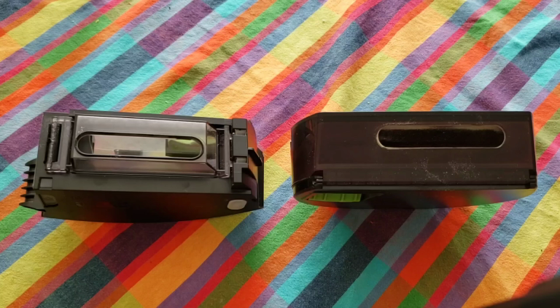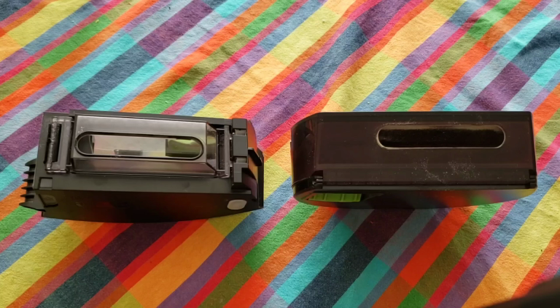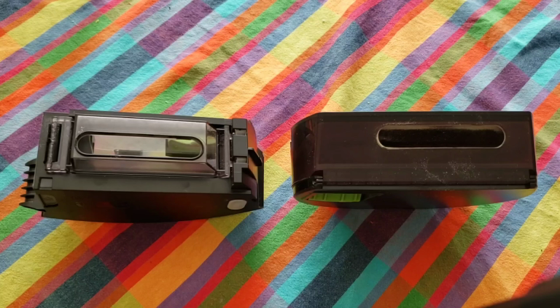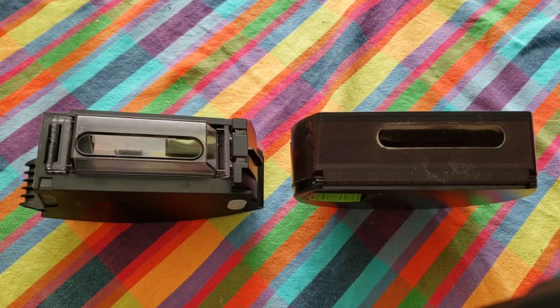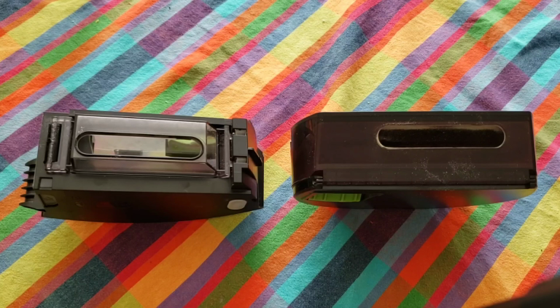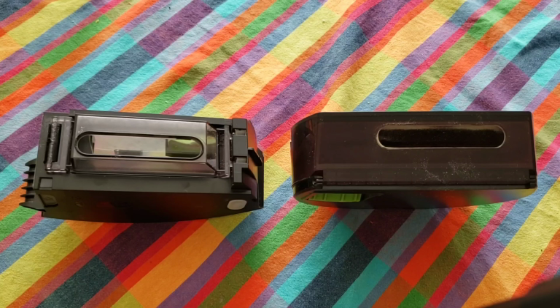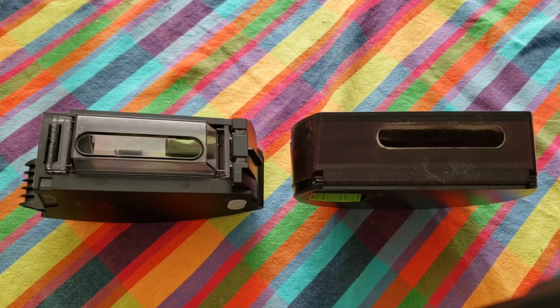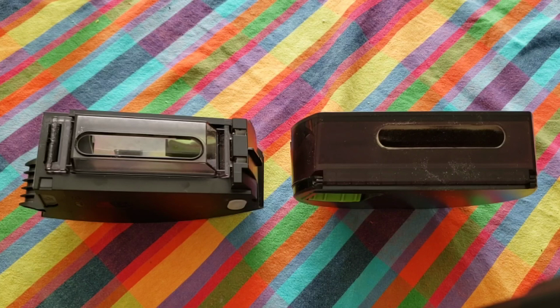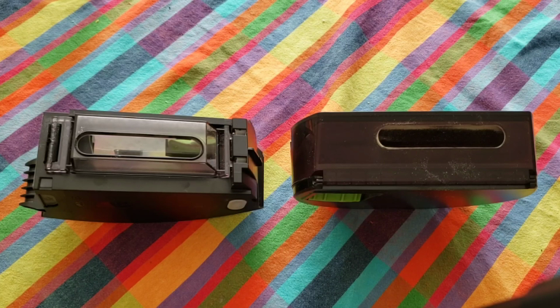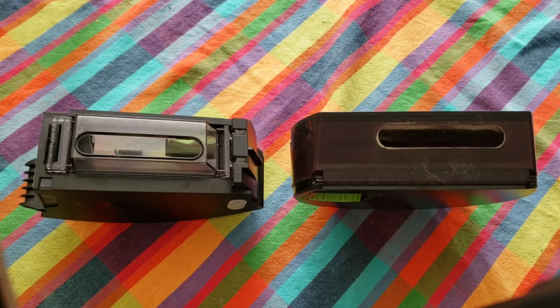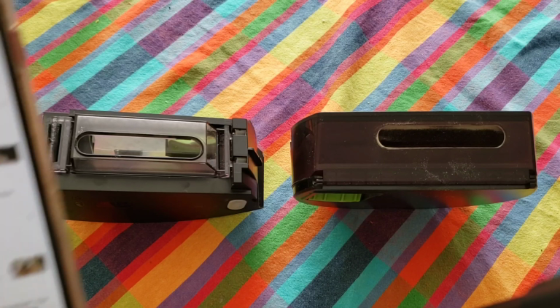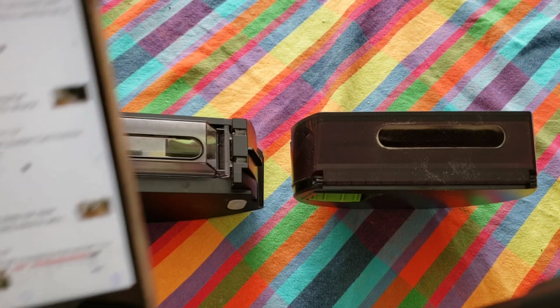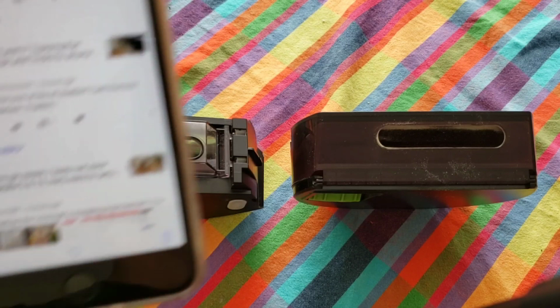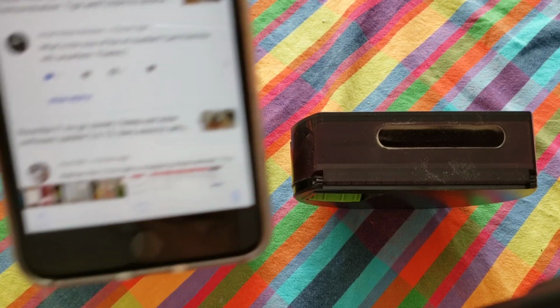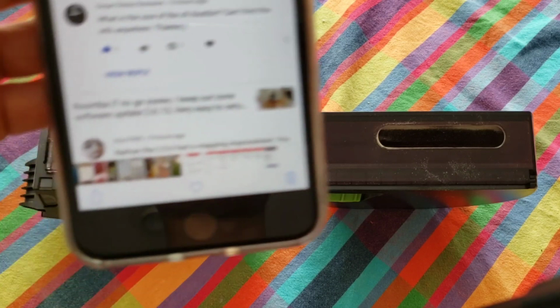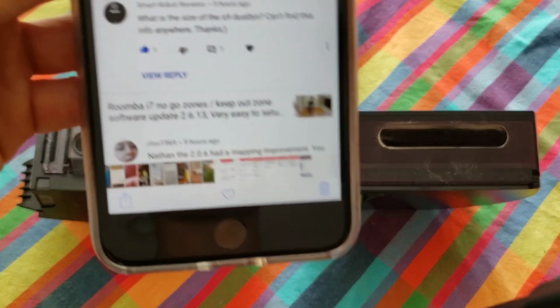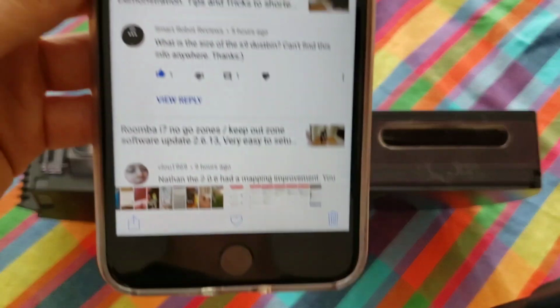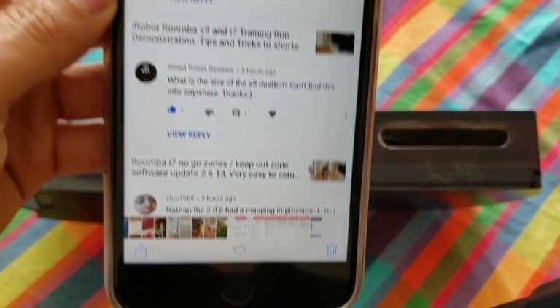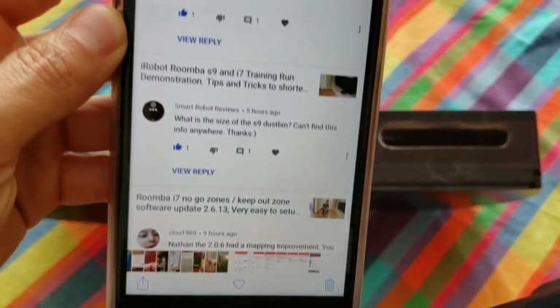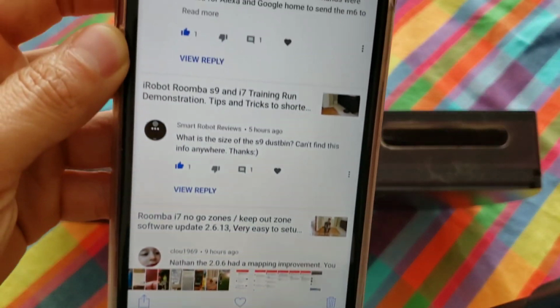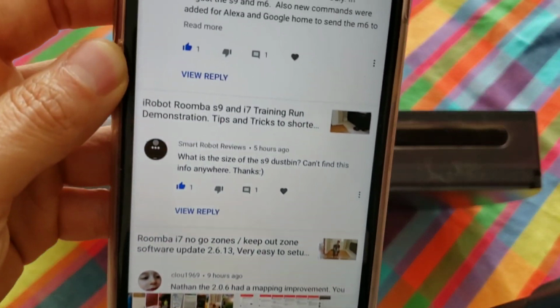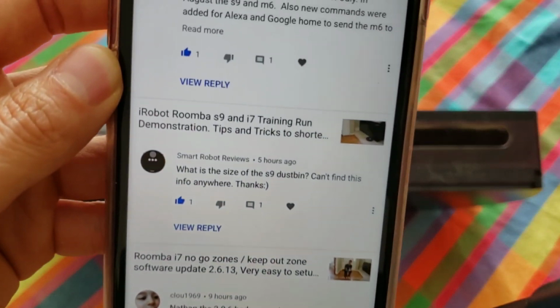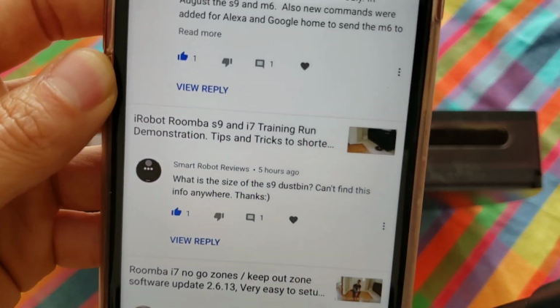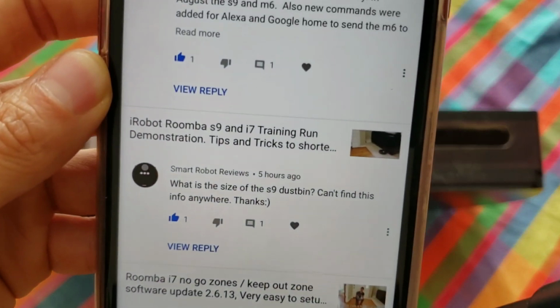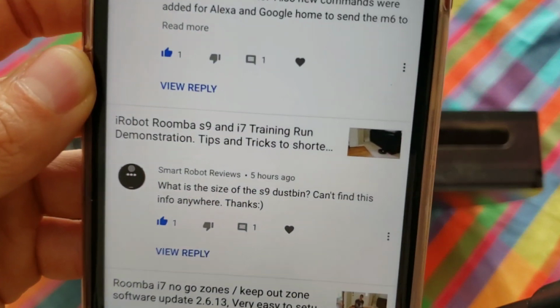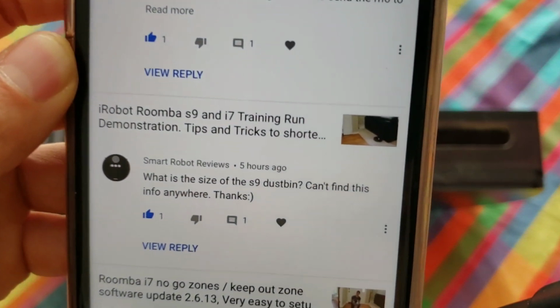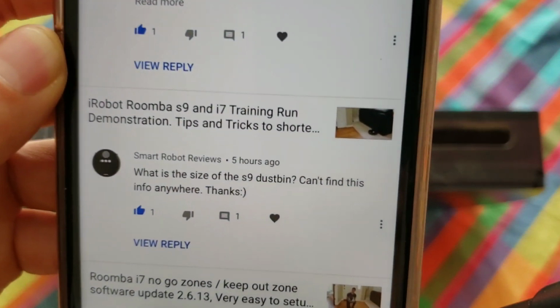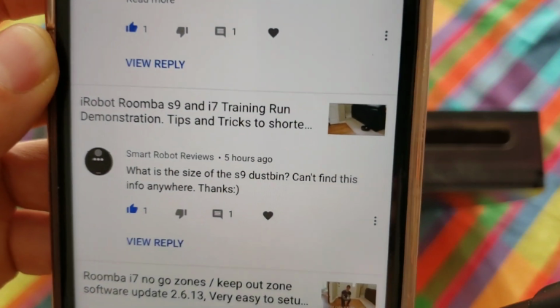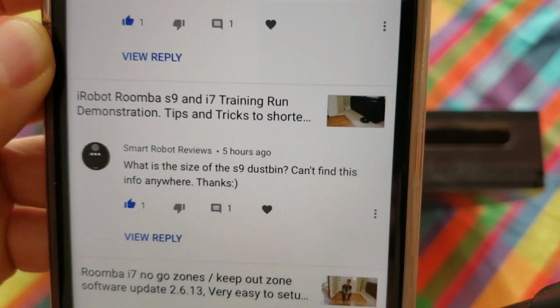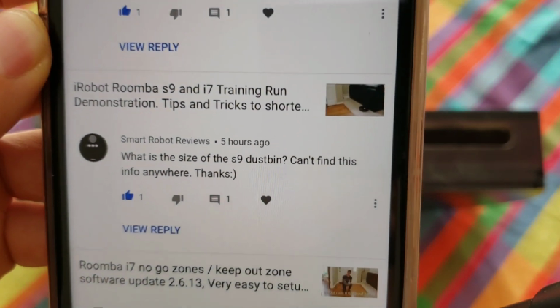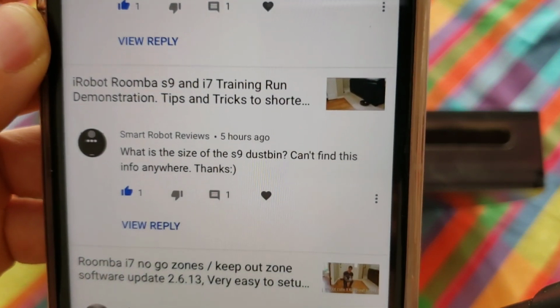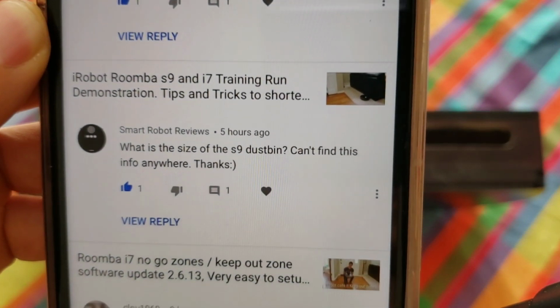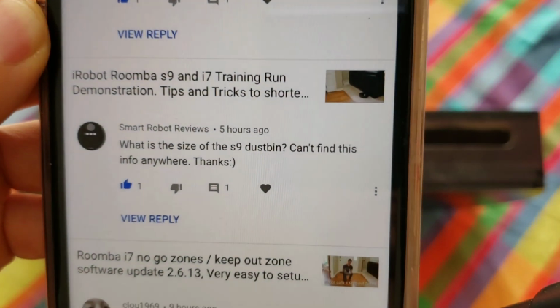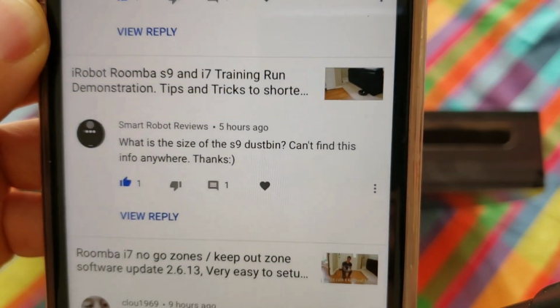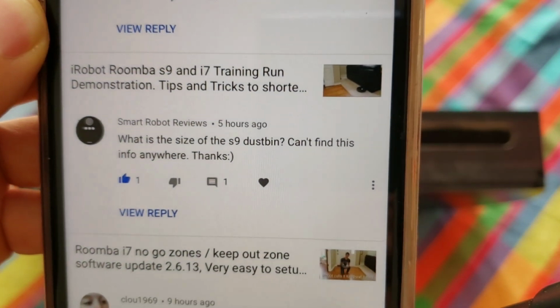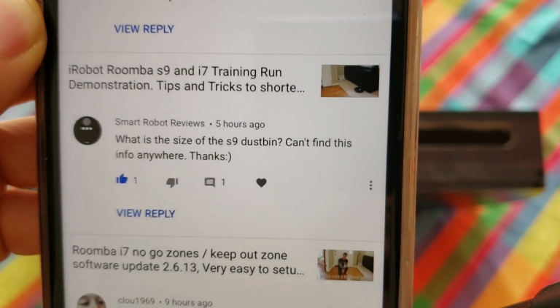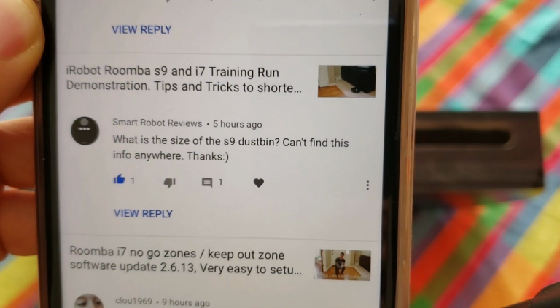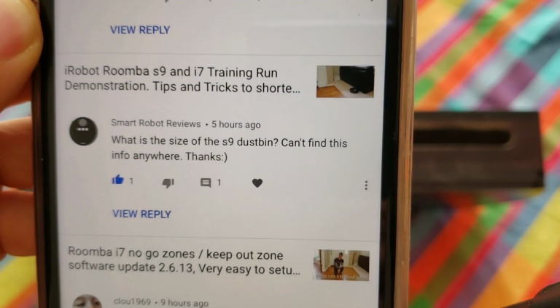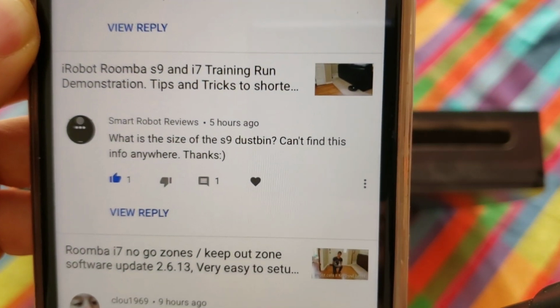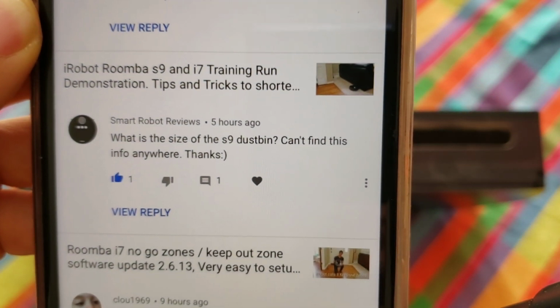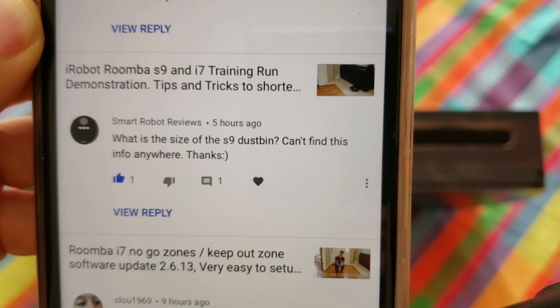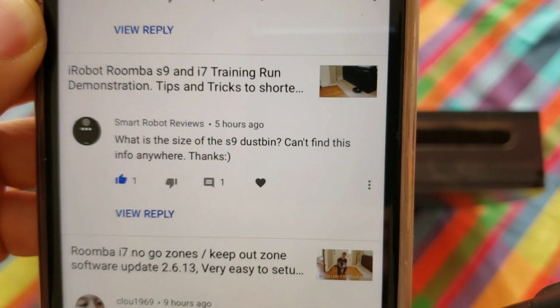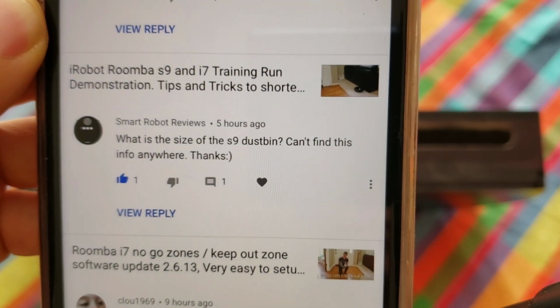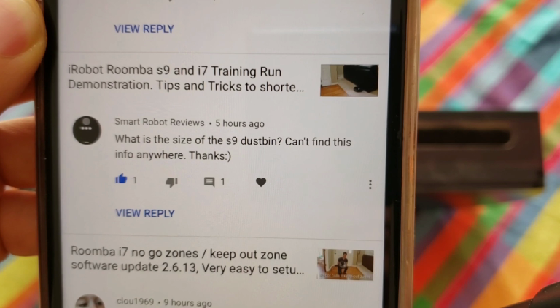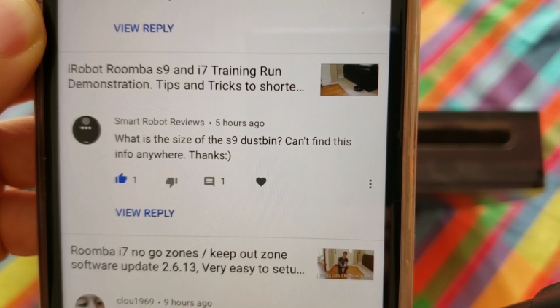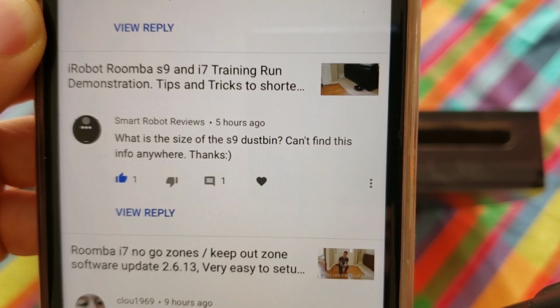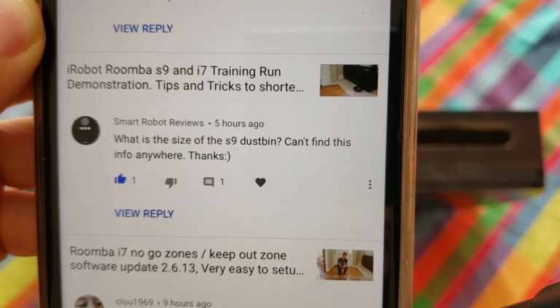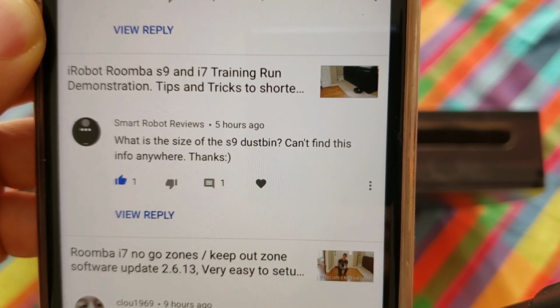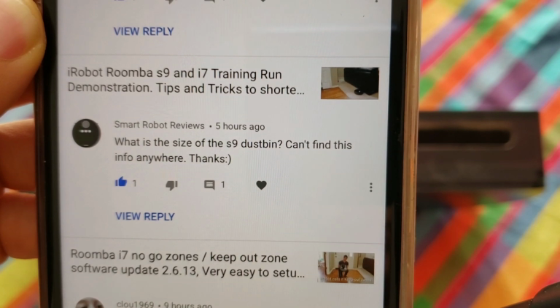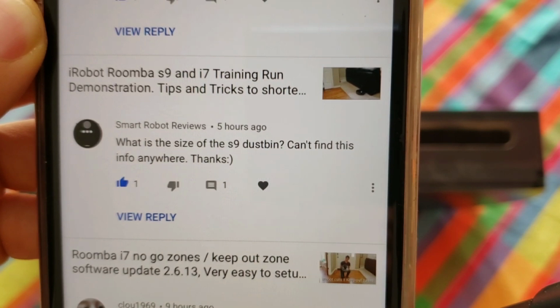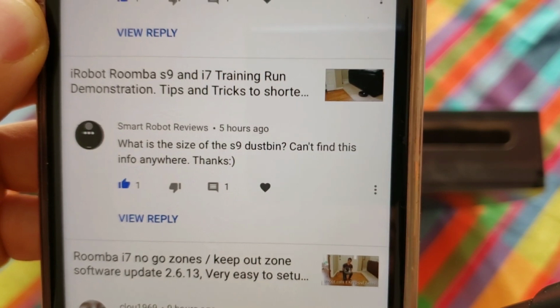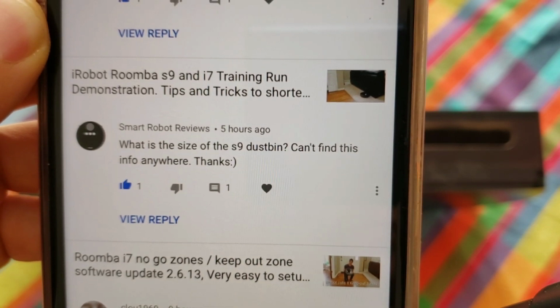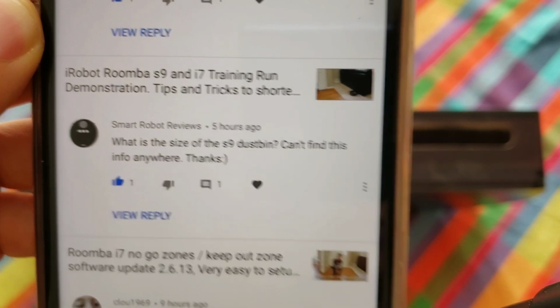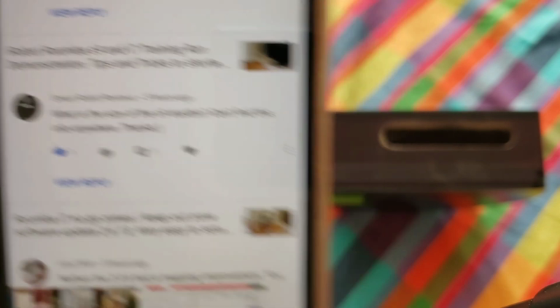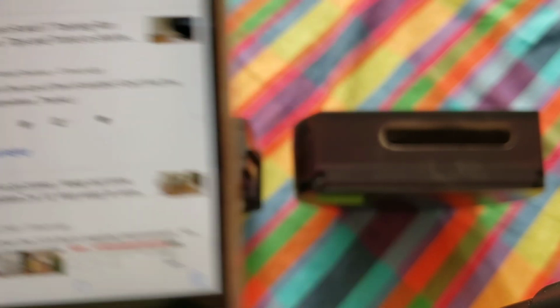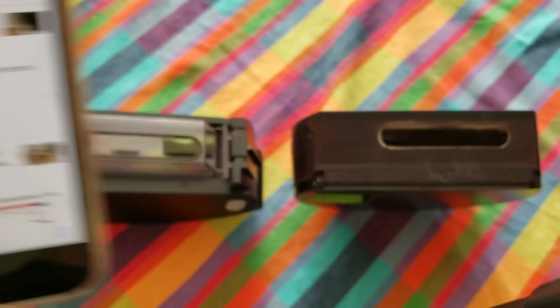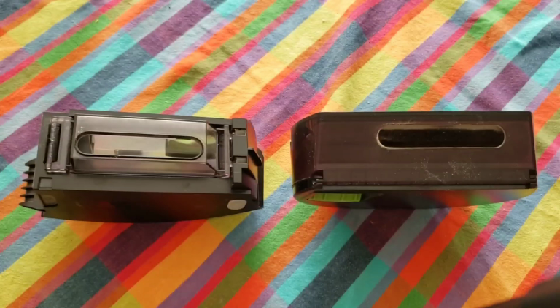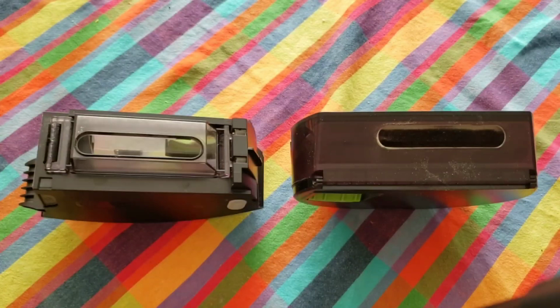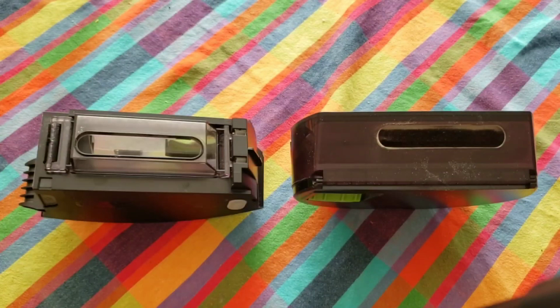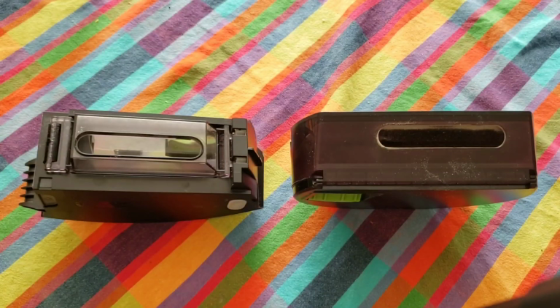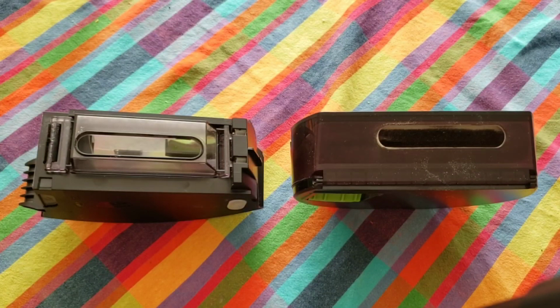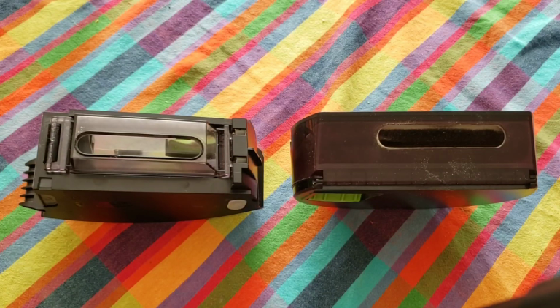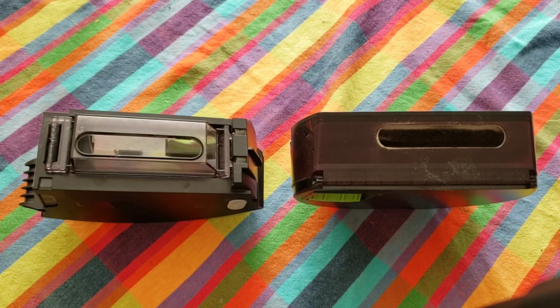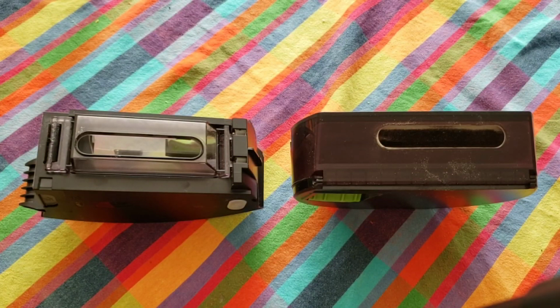Good morning YouTube! As requested by SmartRobotReviews, he wanted to know the size of a dustbin.